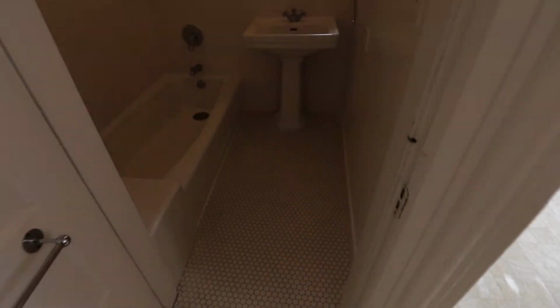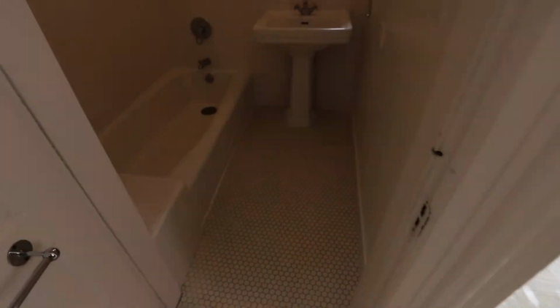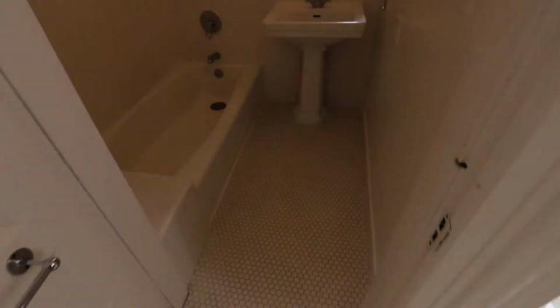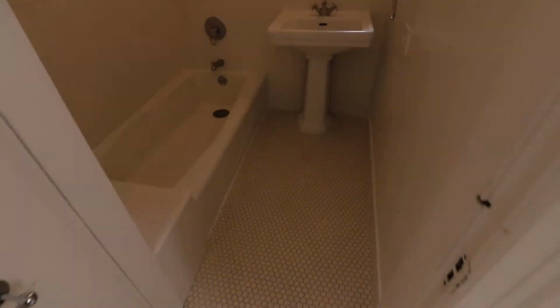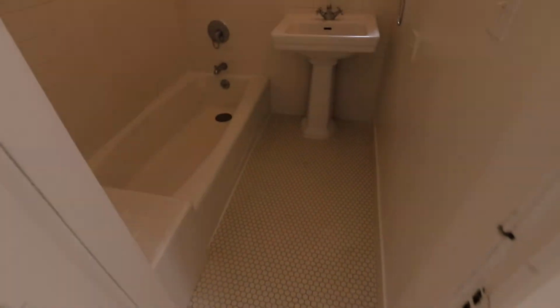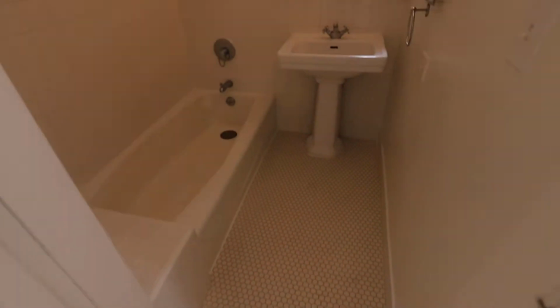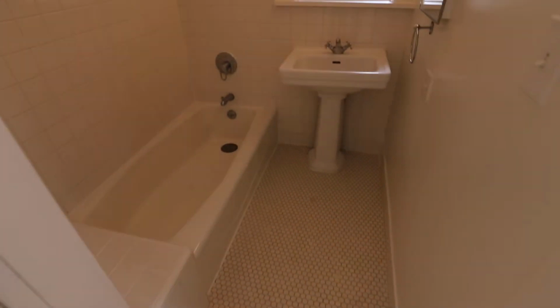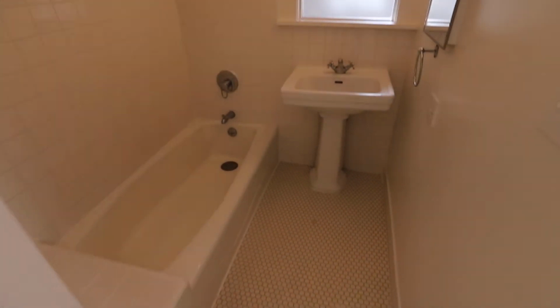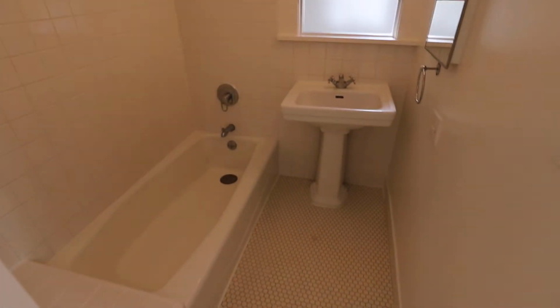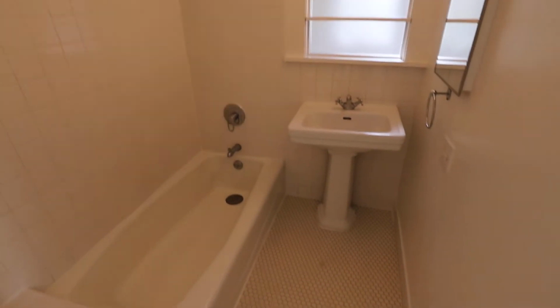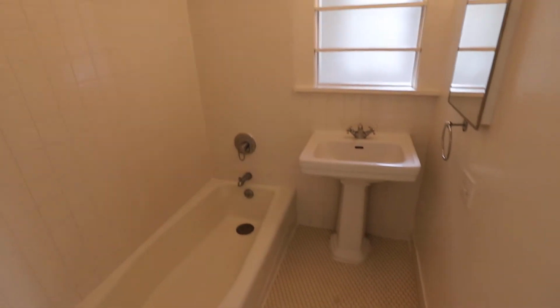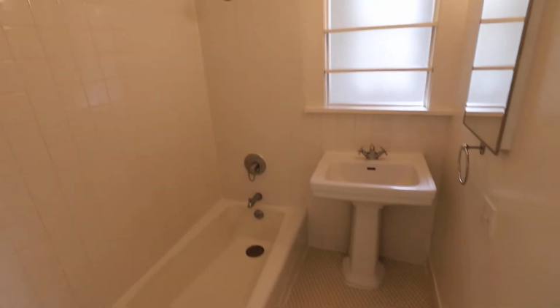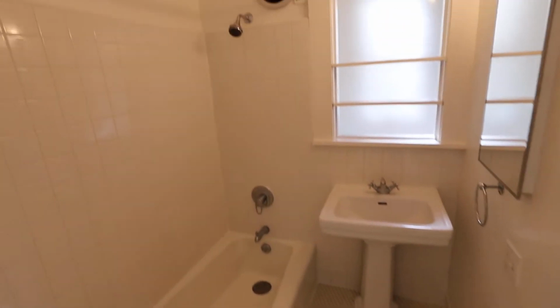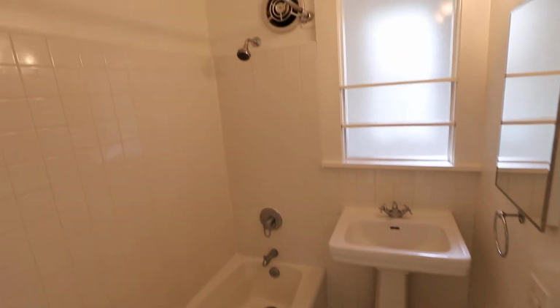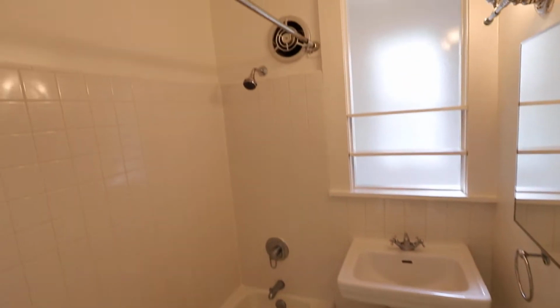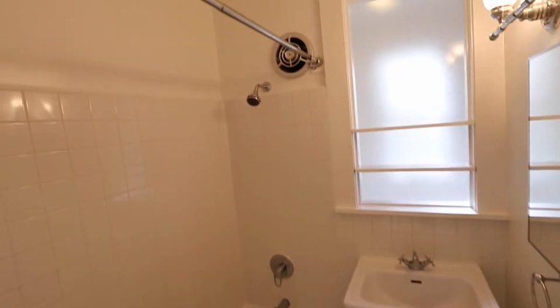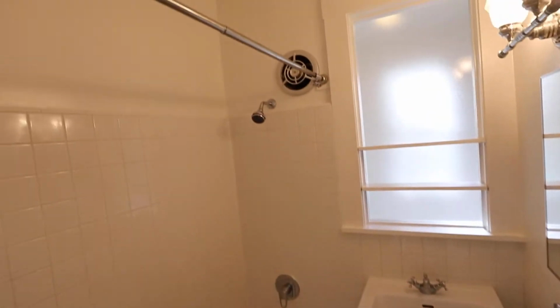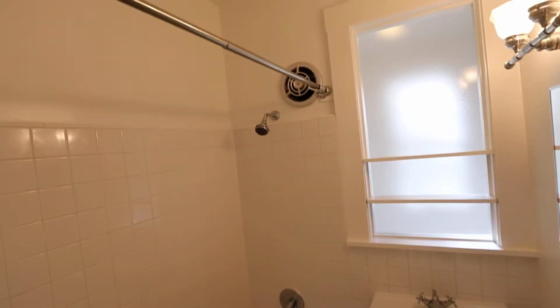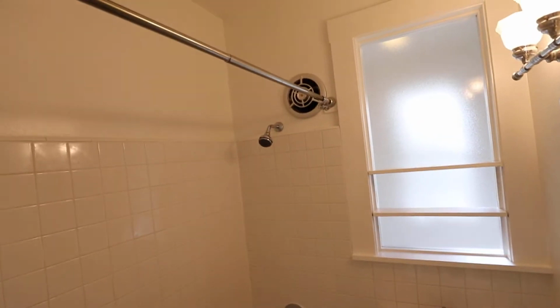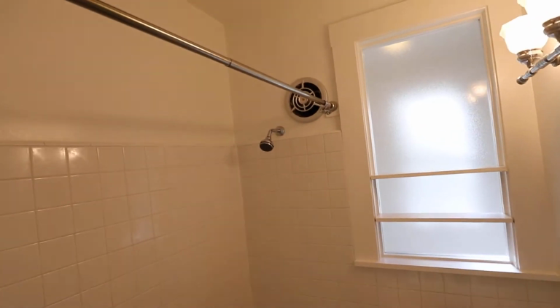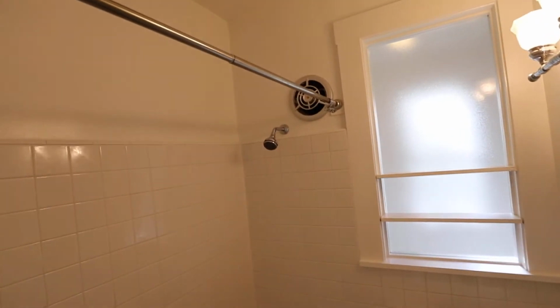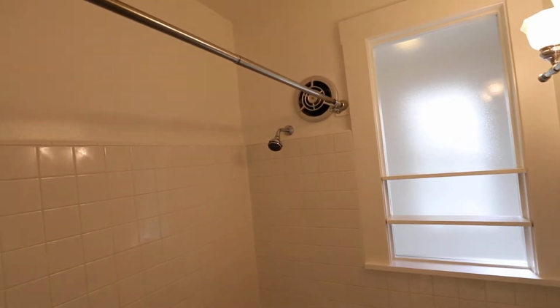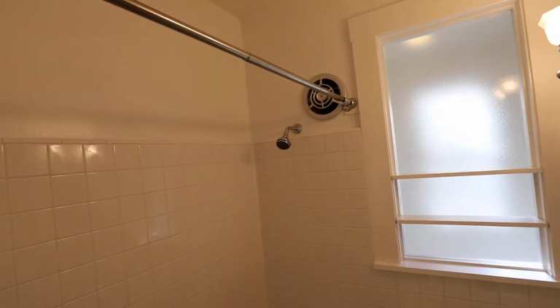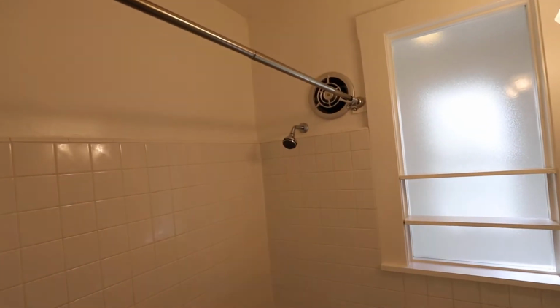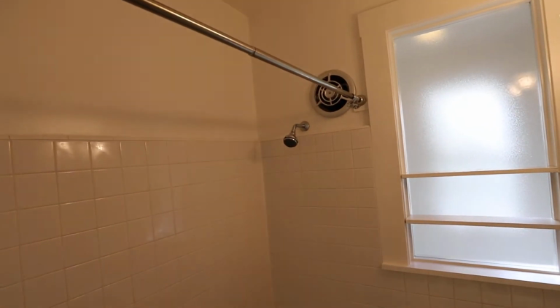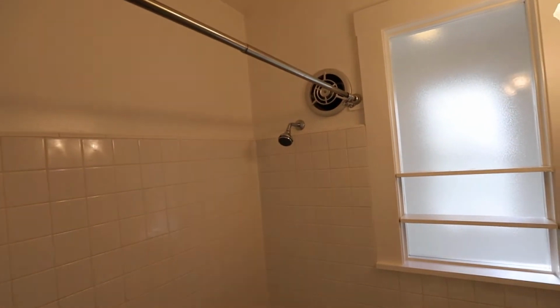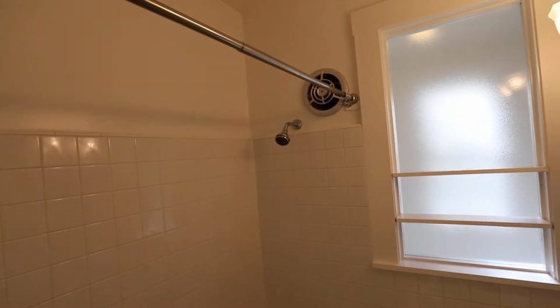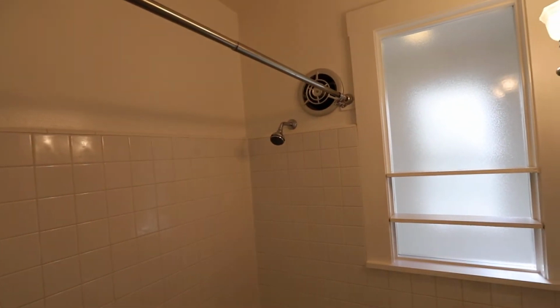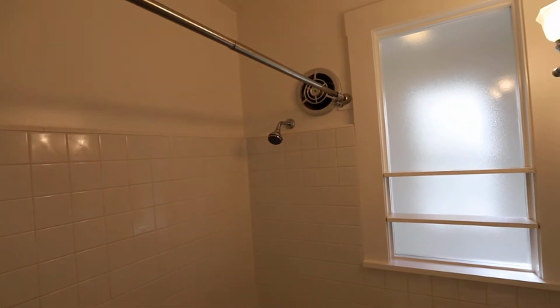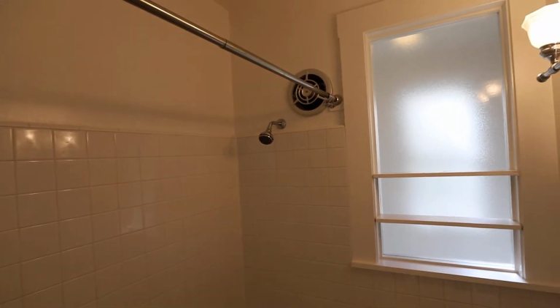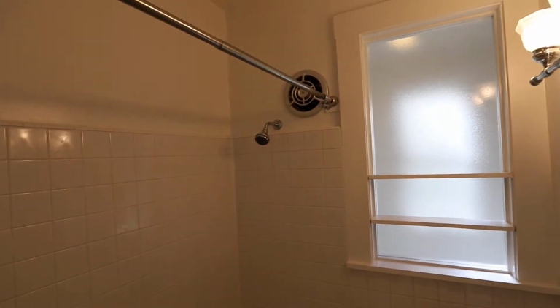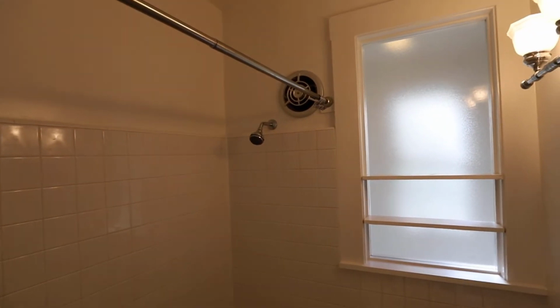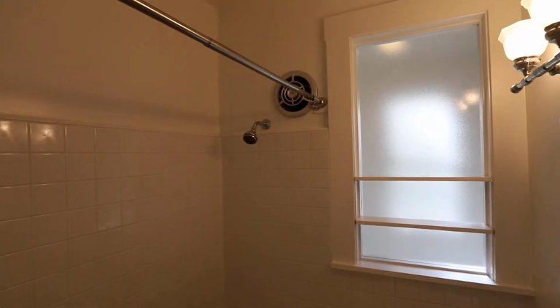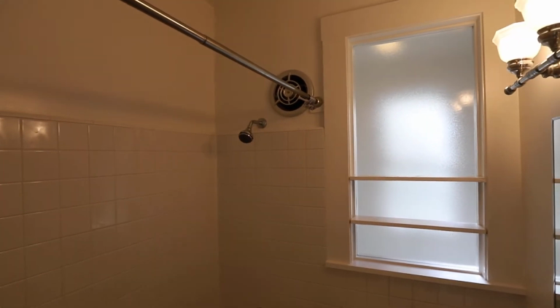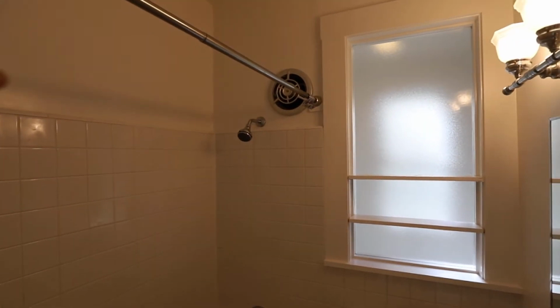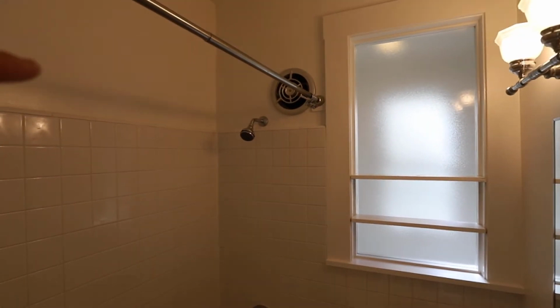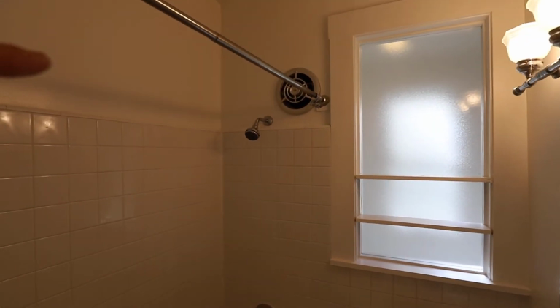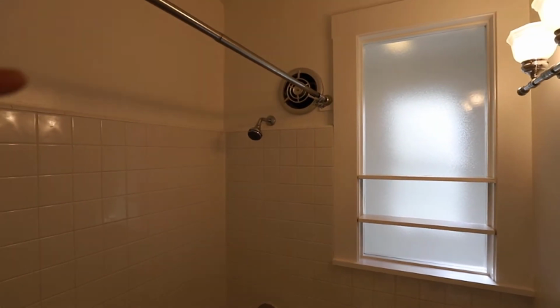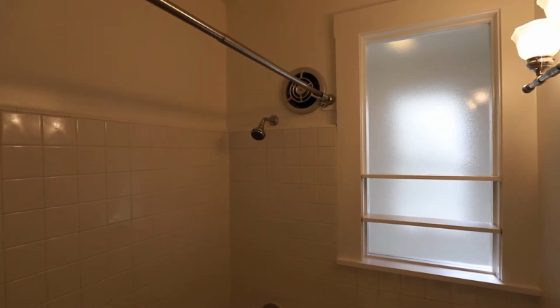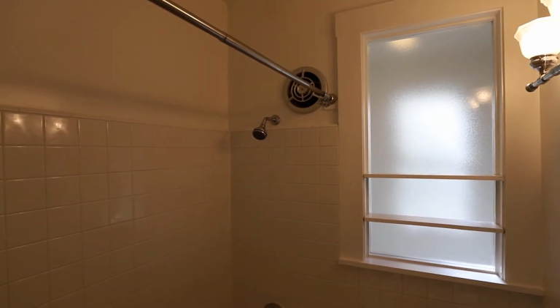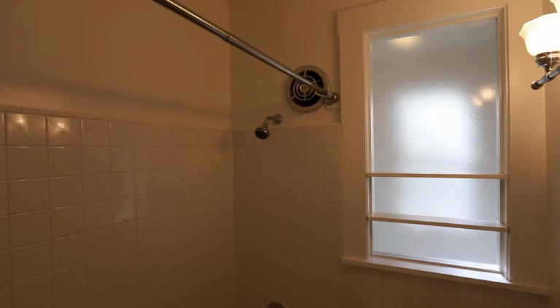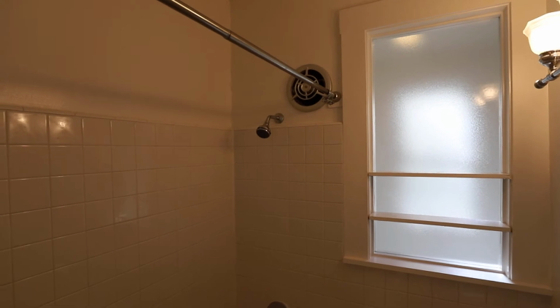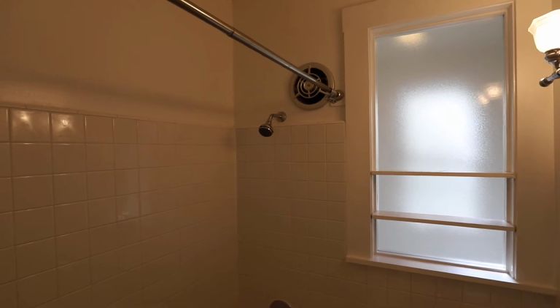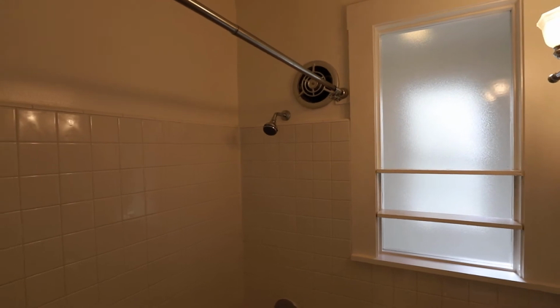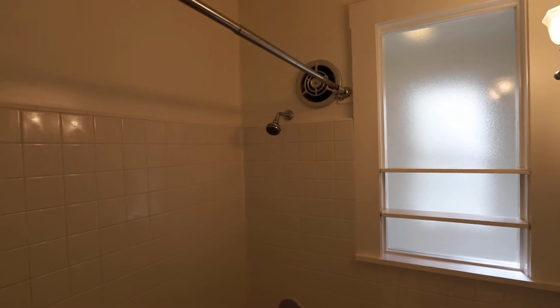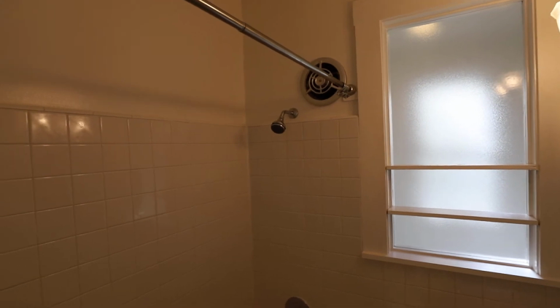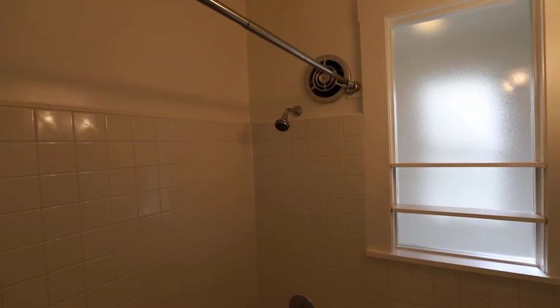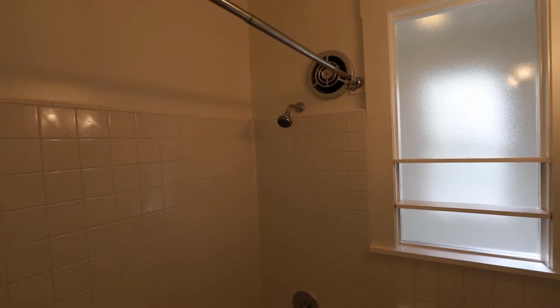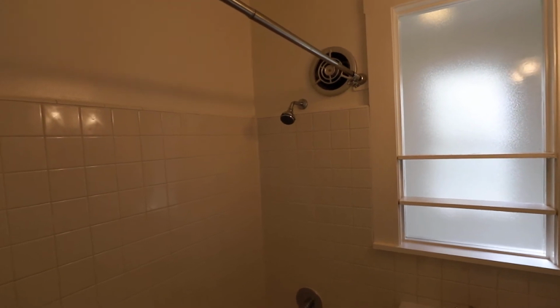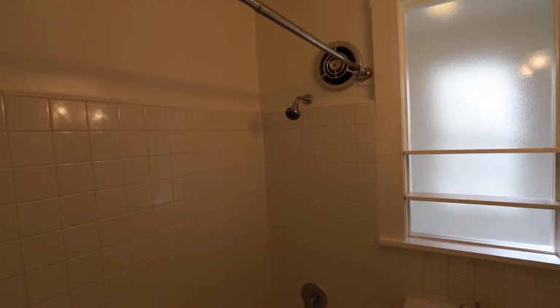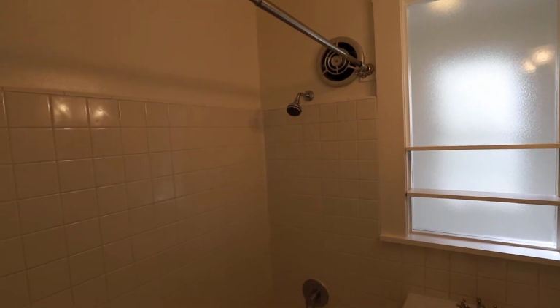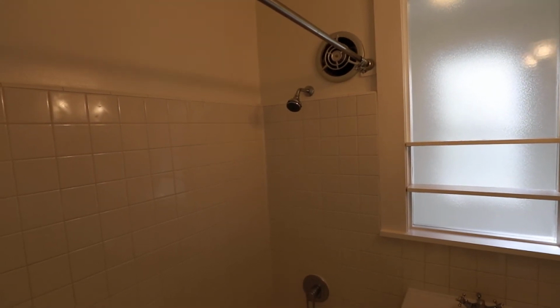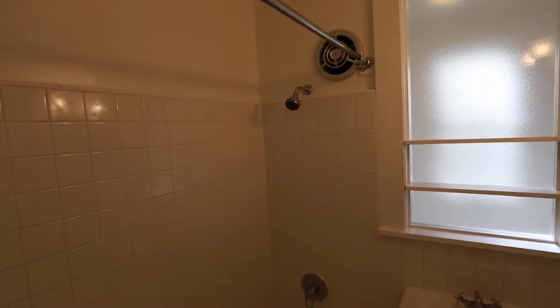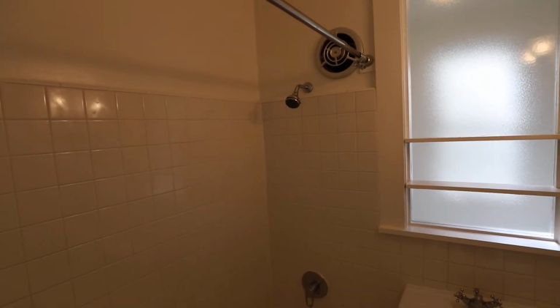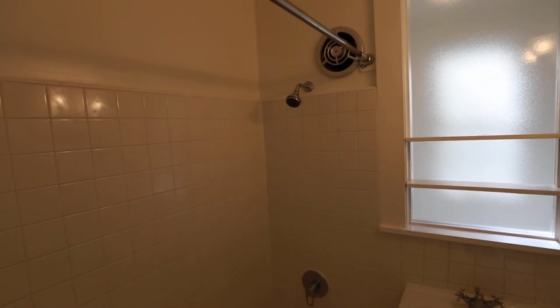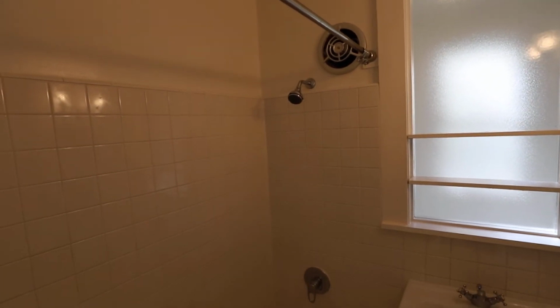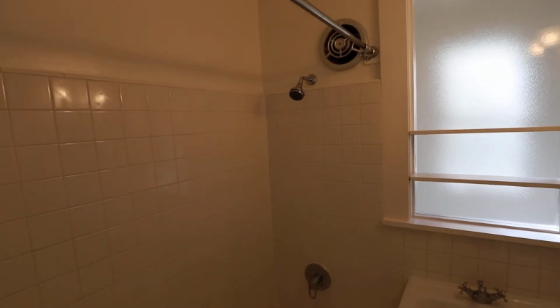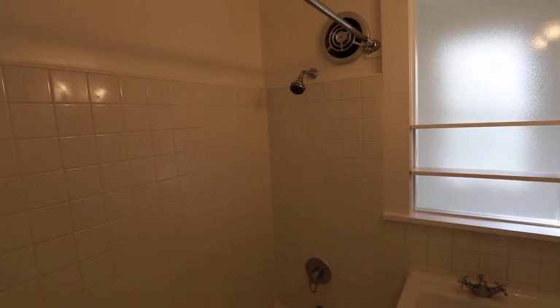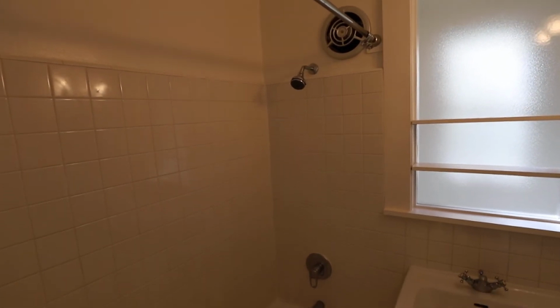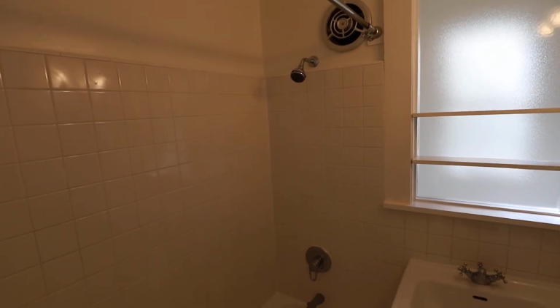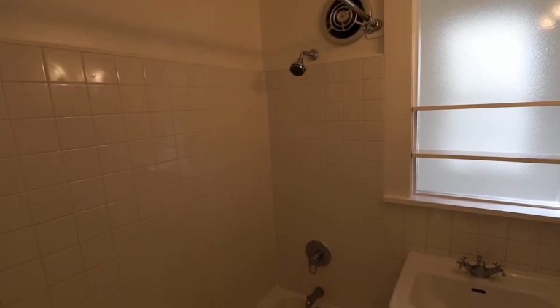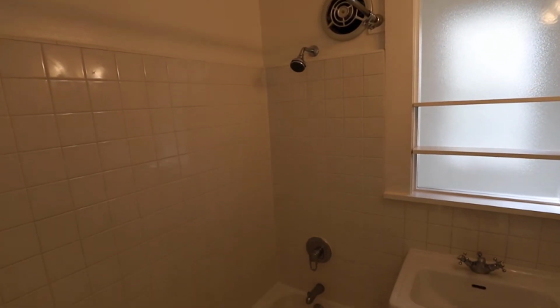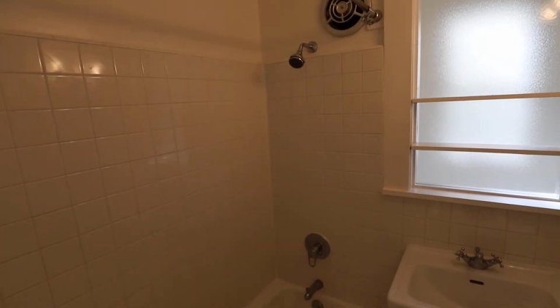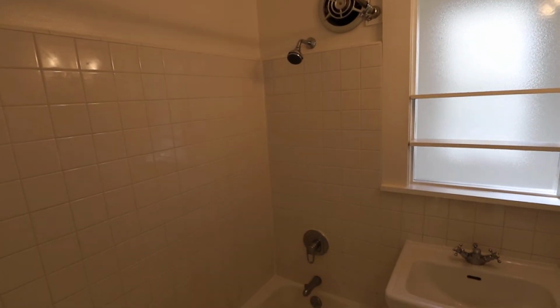Shower and tub combo. There will be a shower head with a hose sprayer.